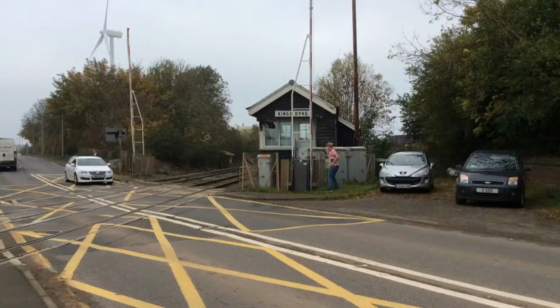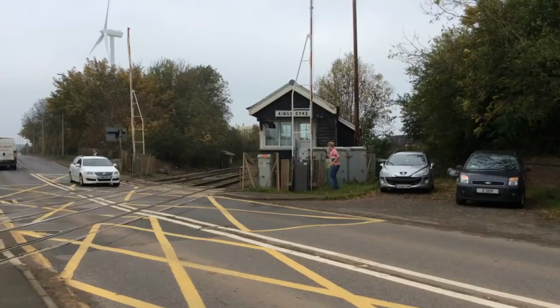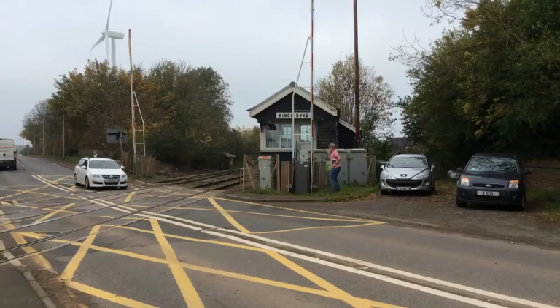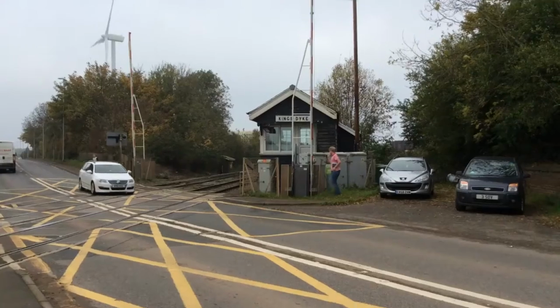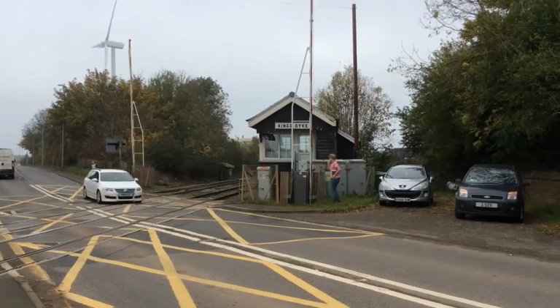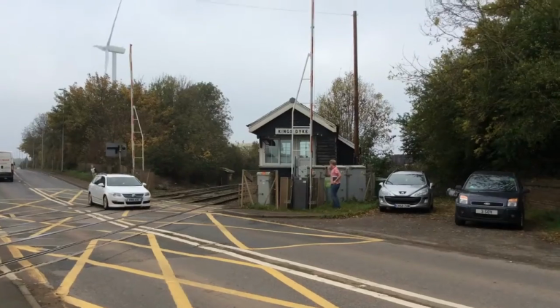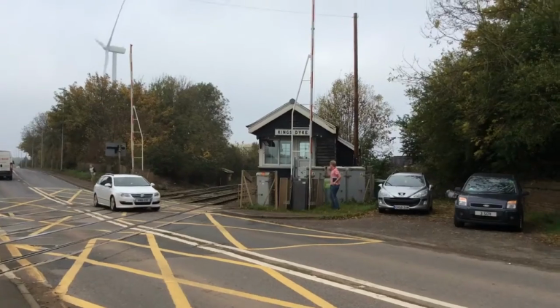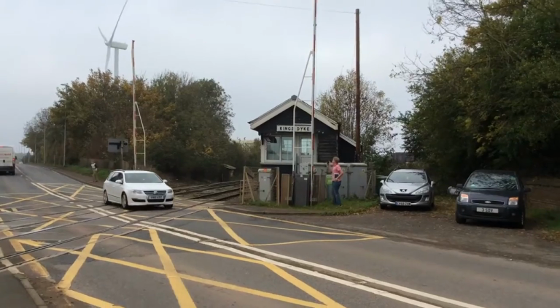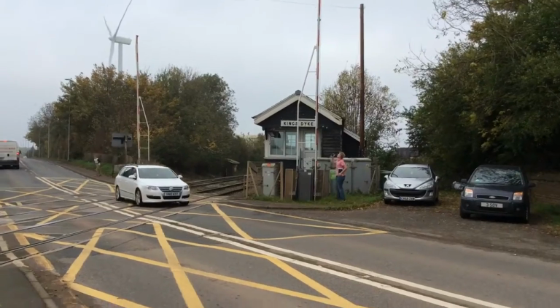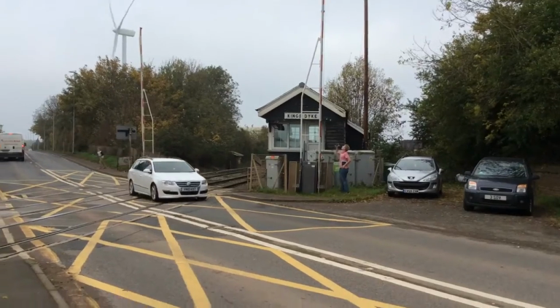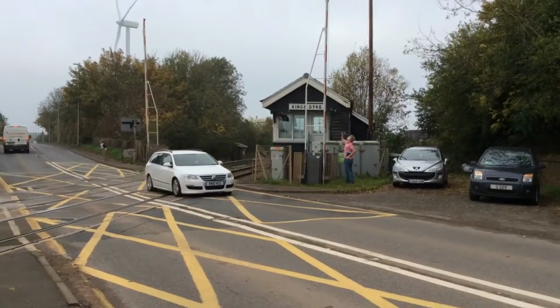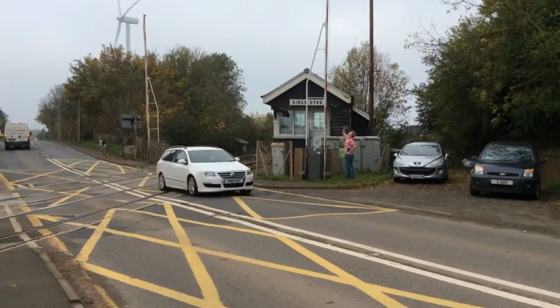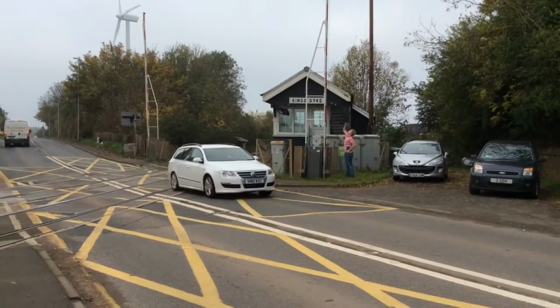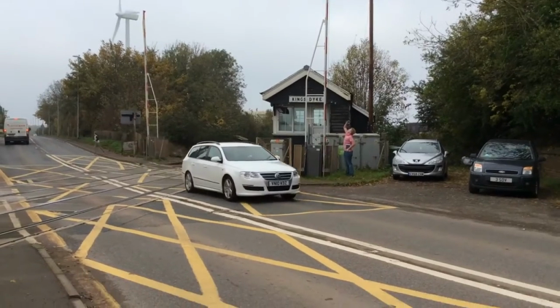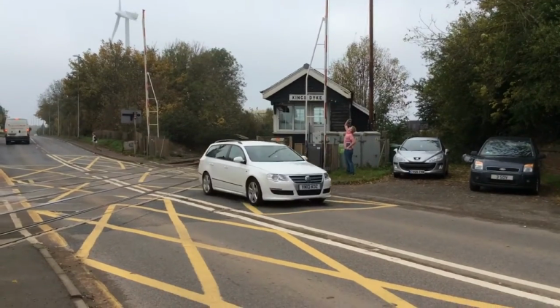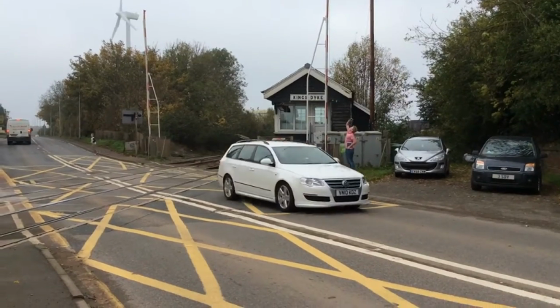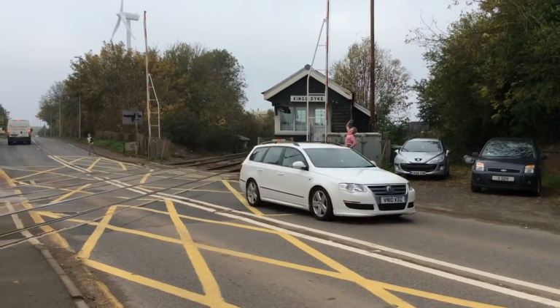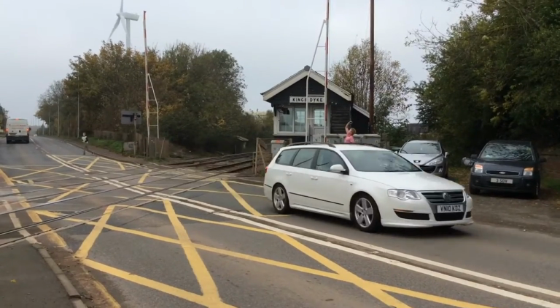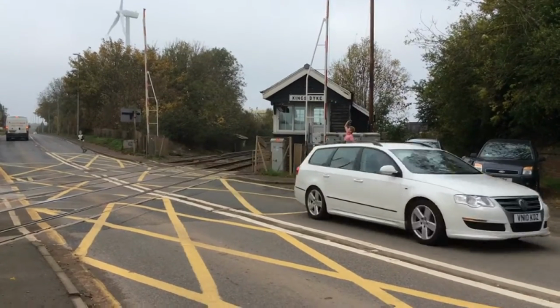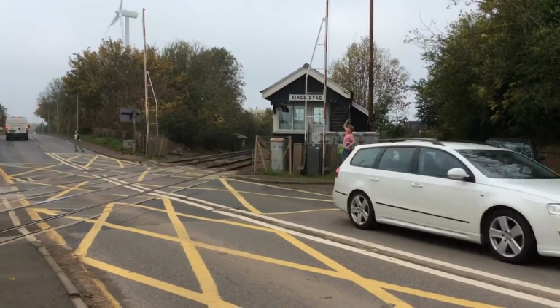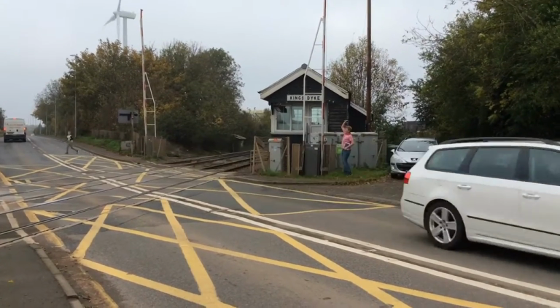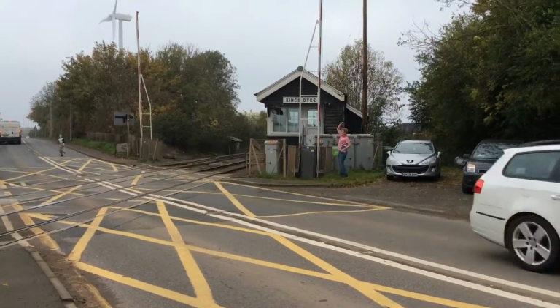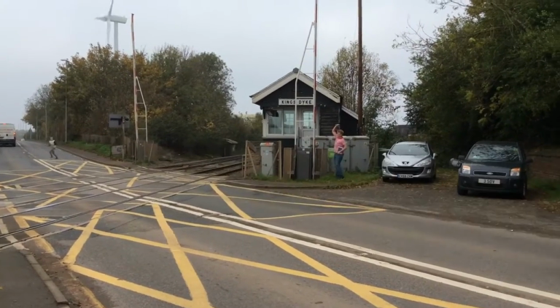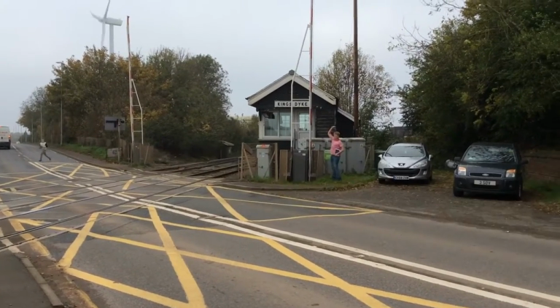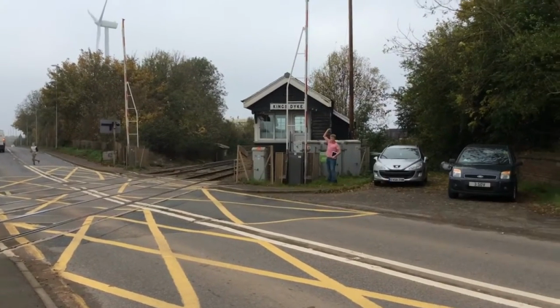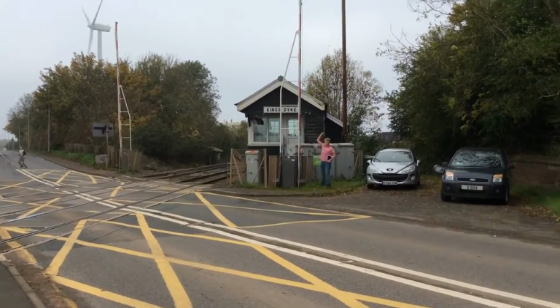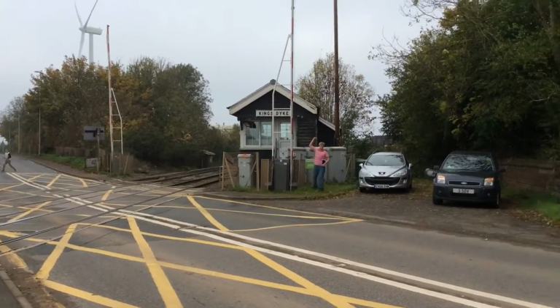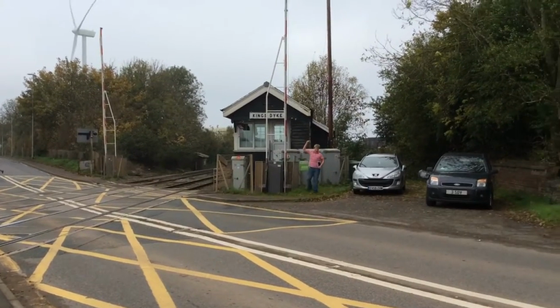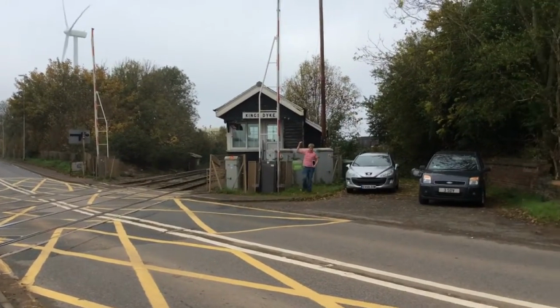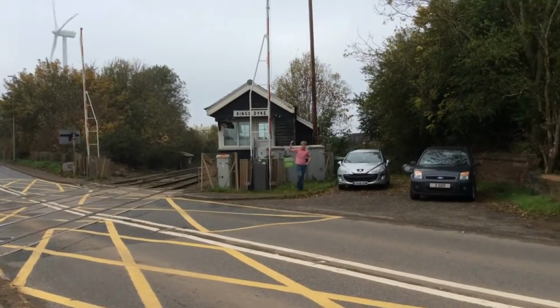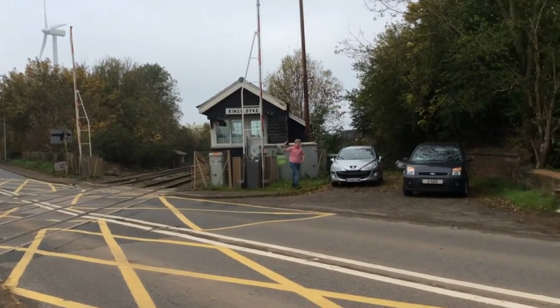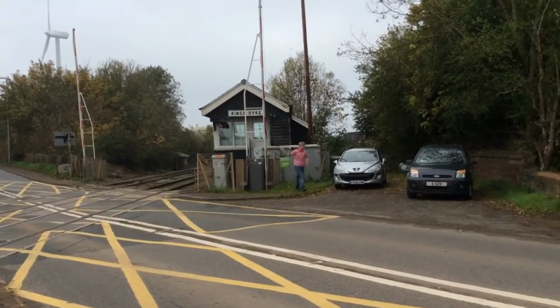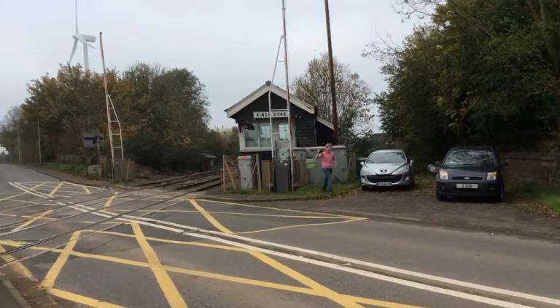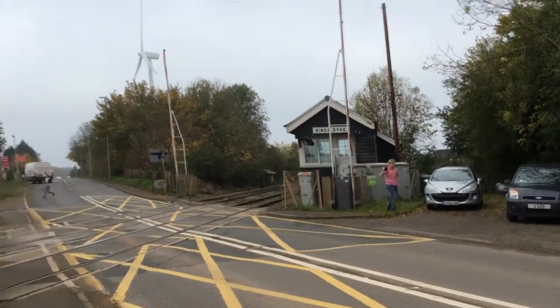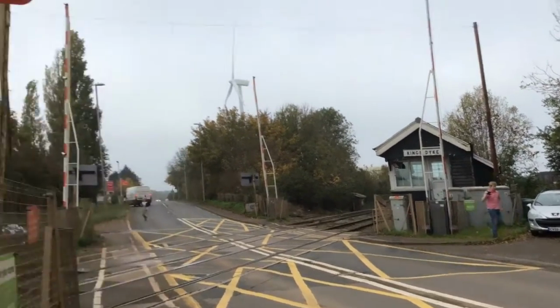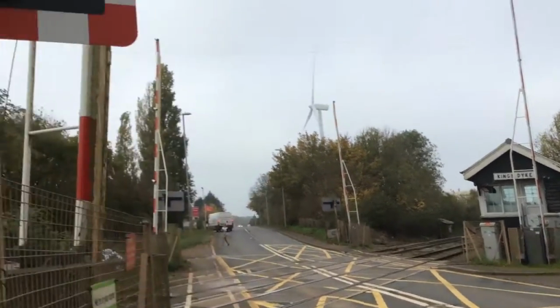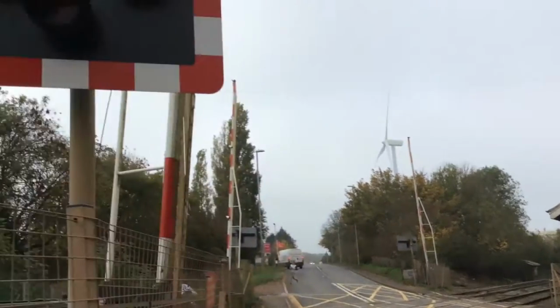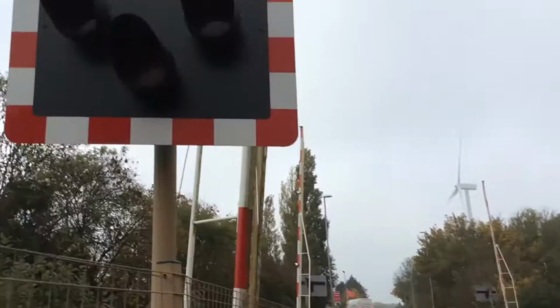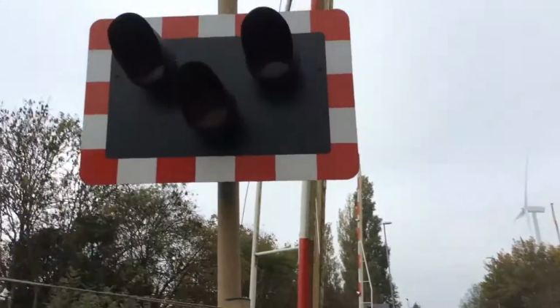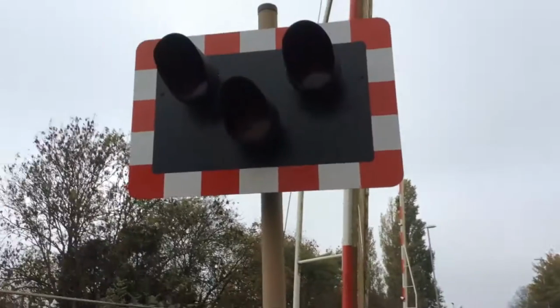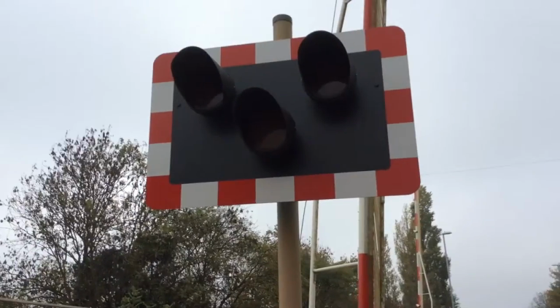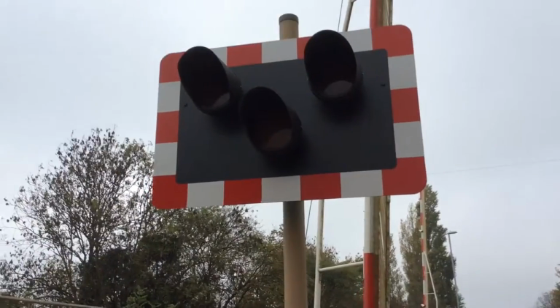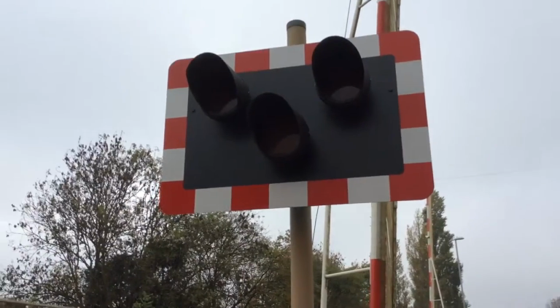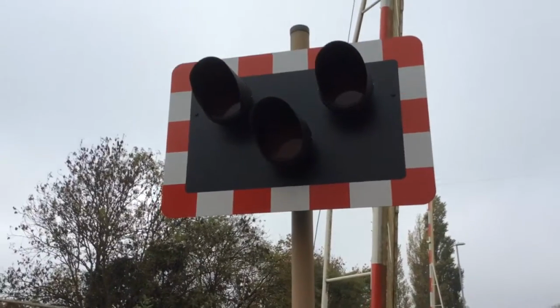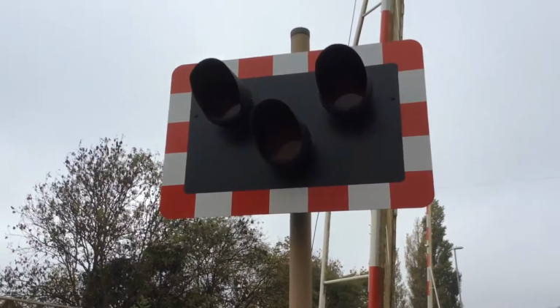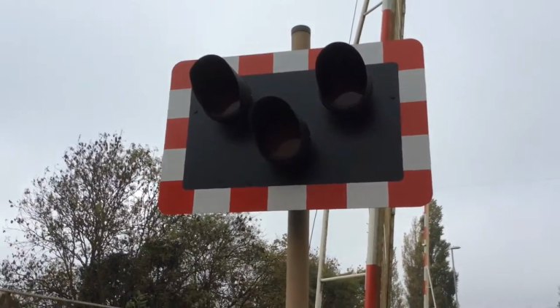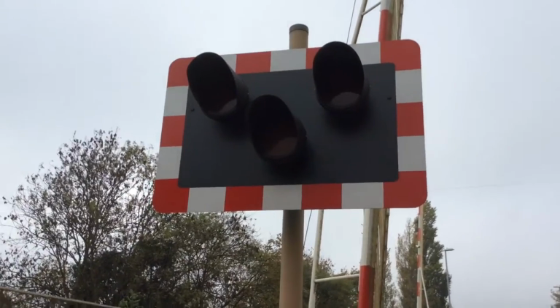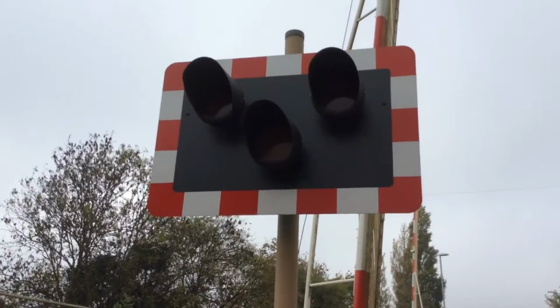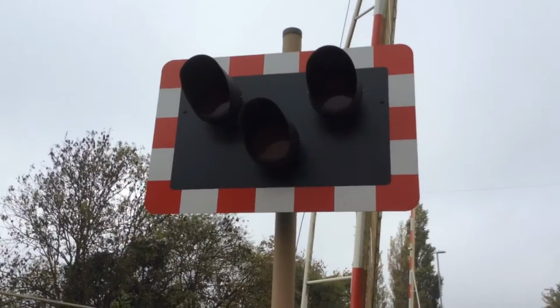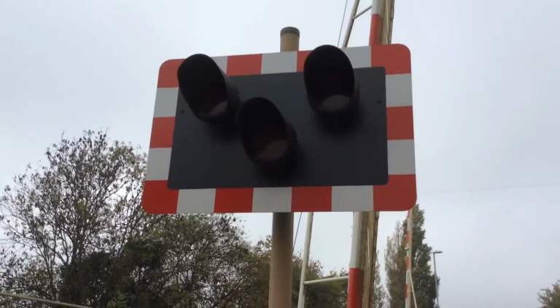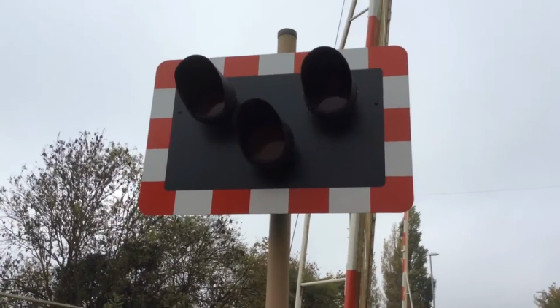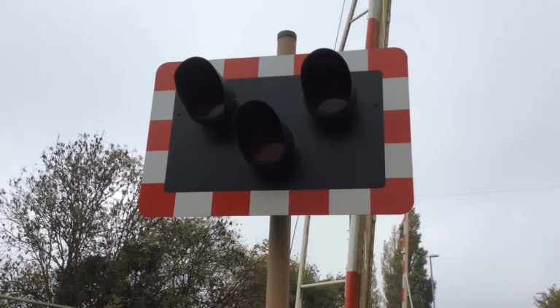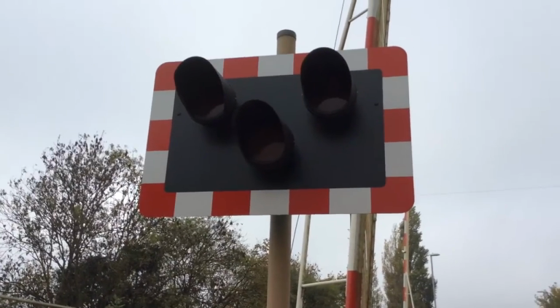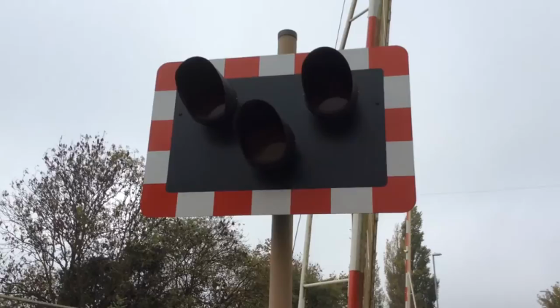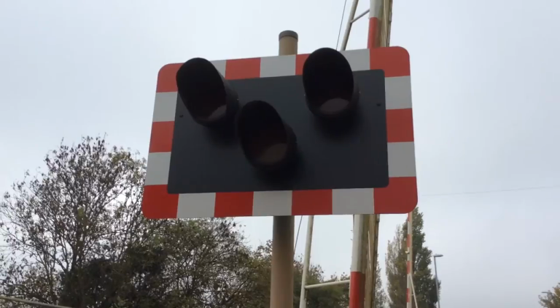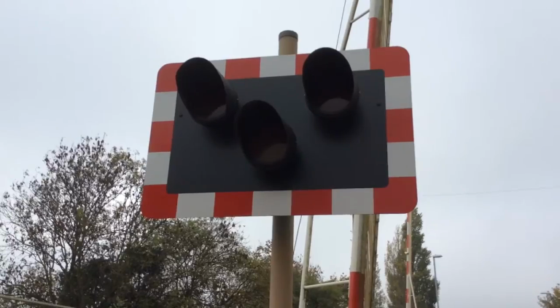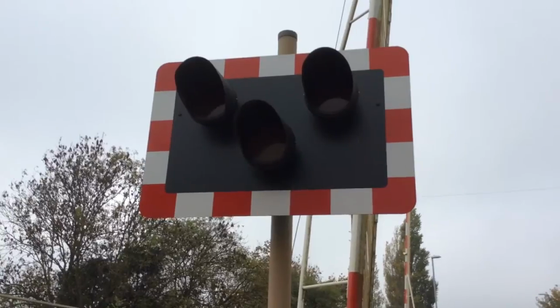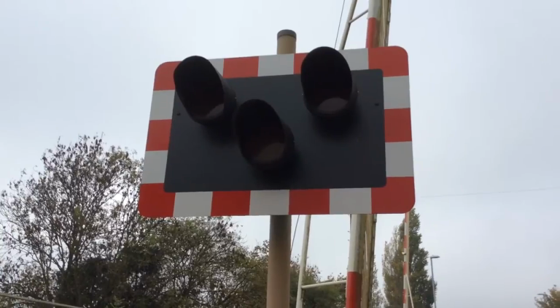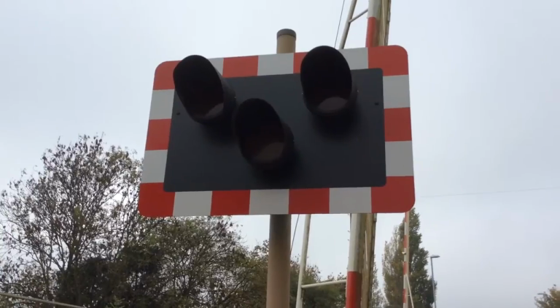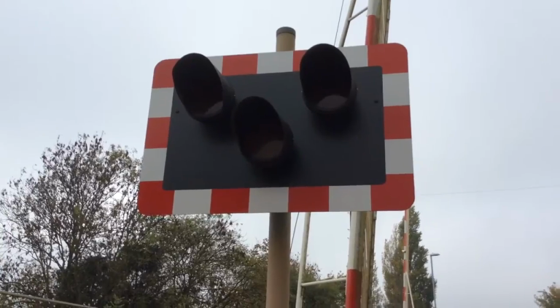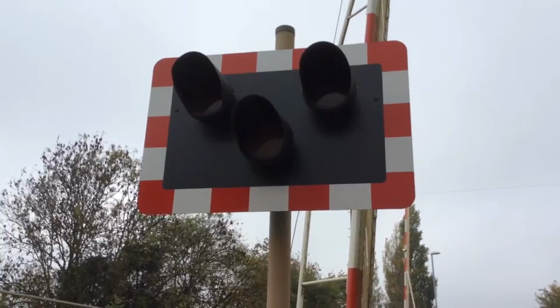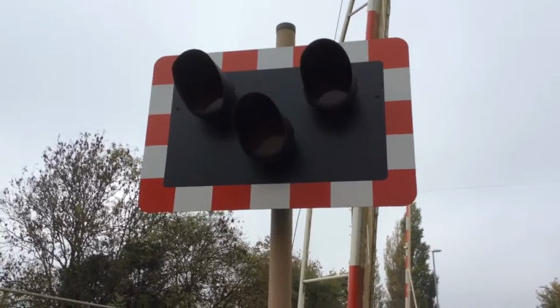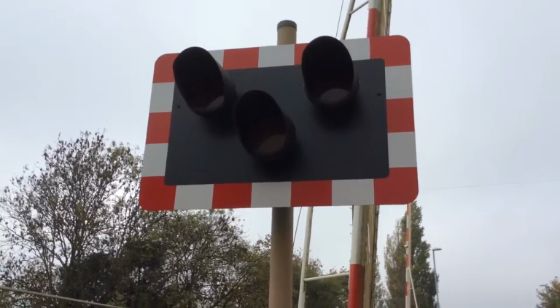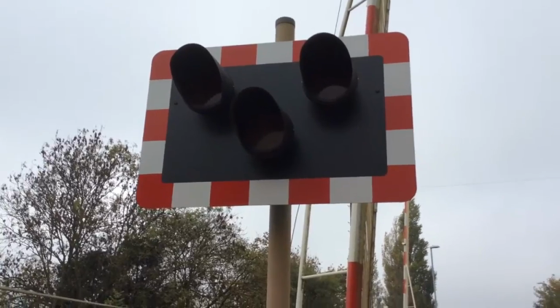Hi guys, Golden, Joe and Jamie here. Now here we have the showcase of King's Night Level Crossing in Cambridgeshire.